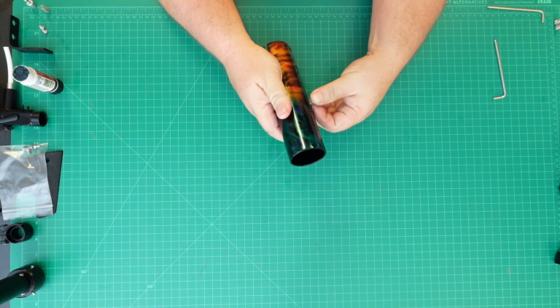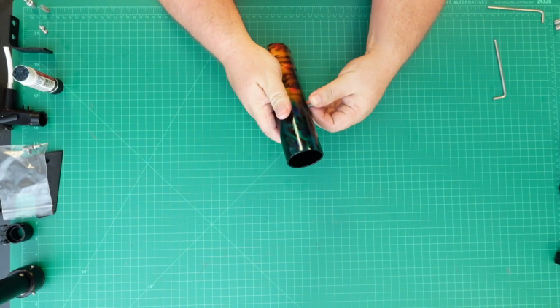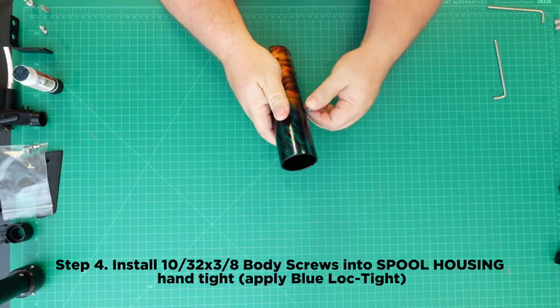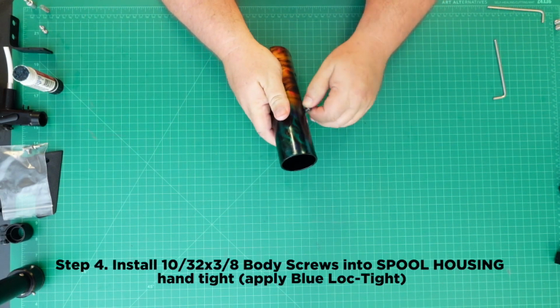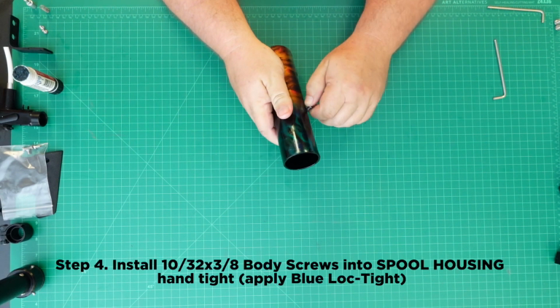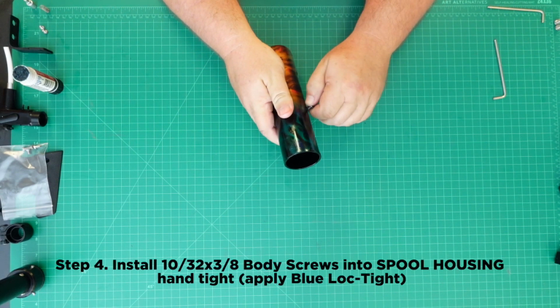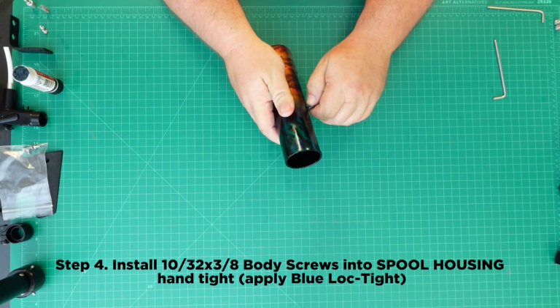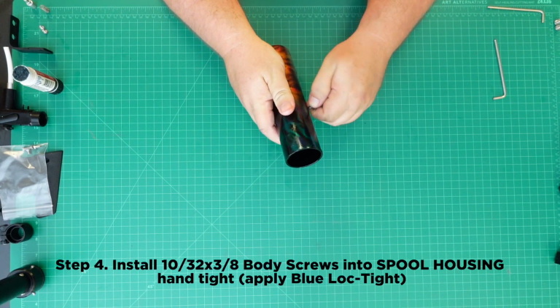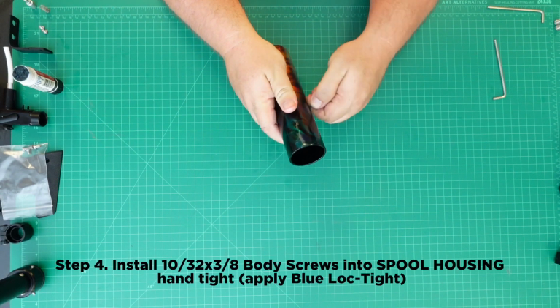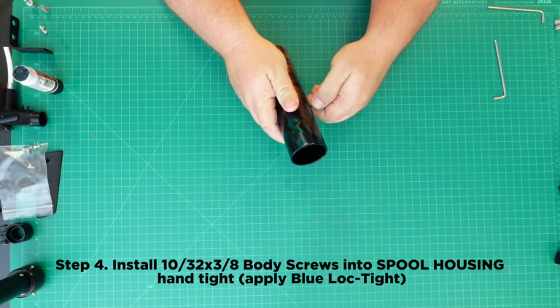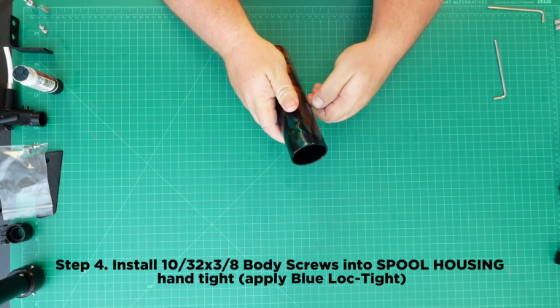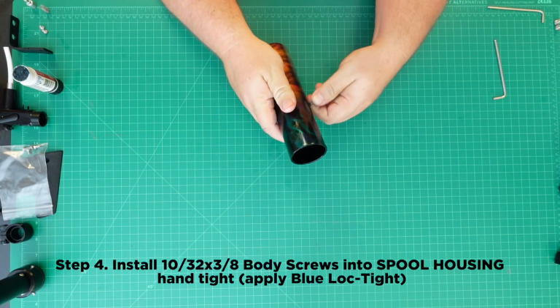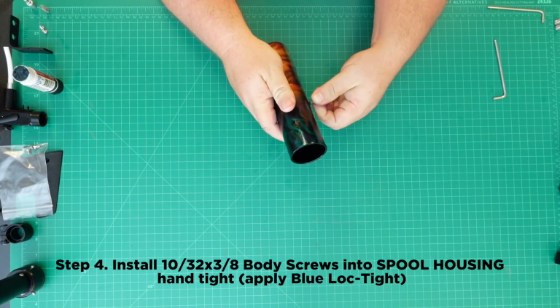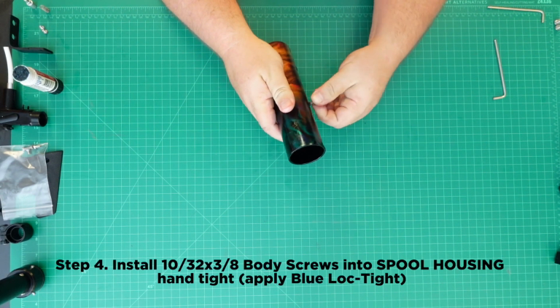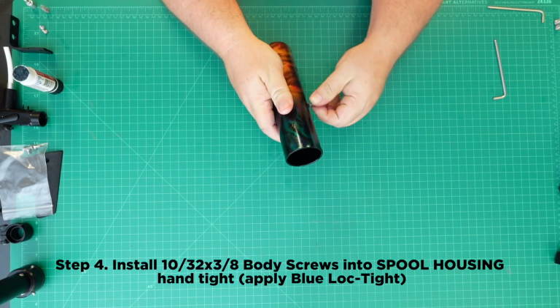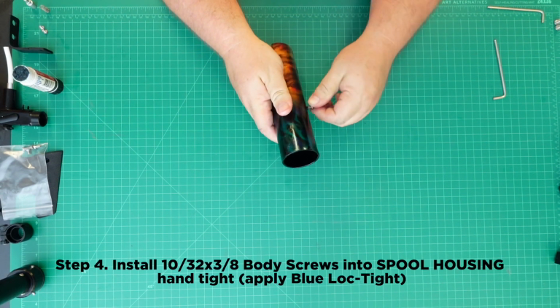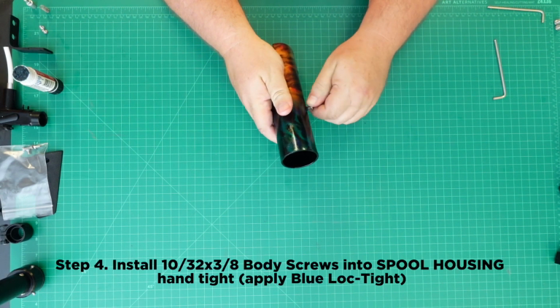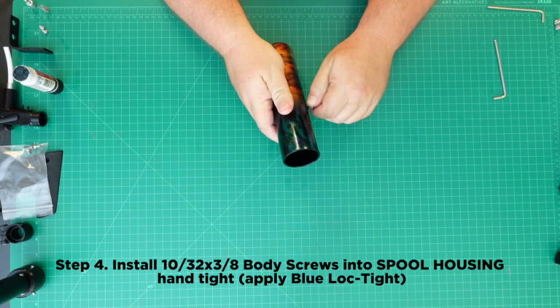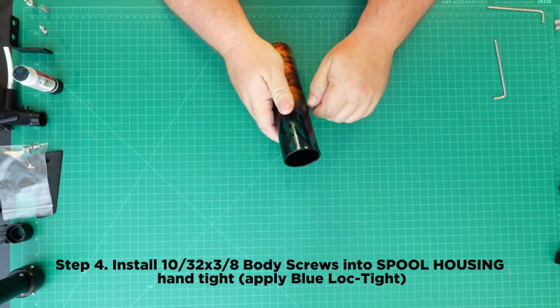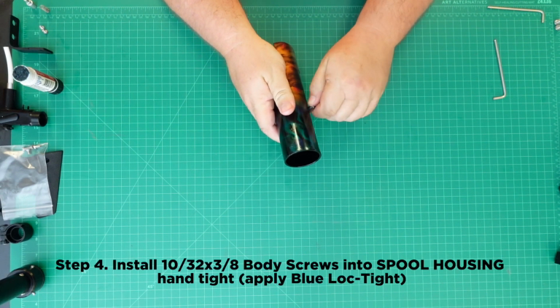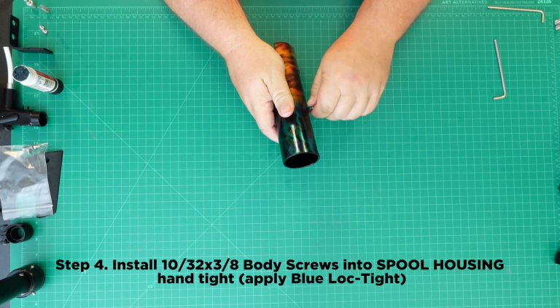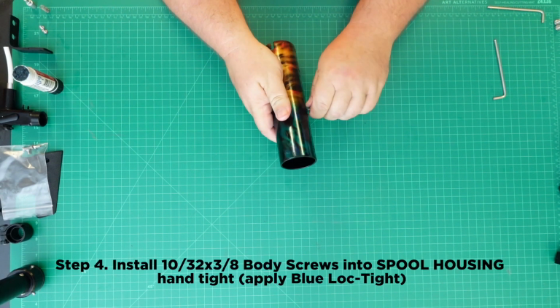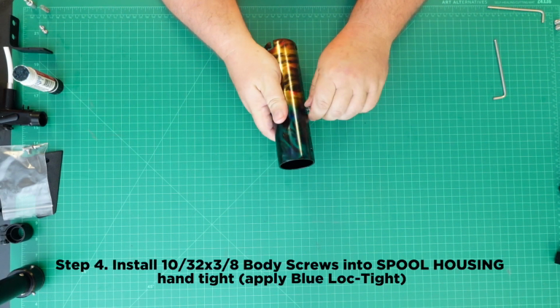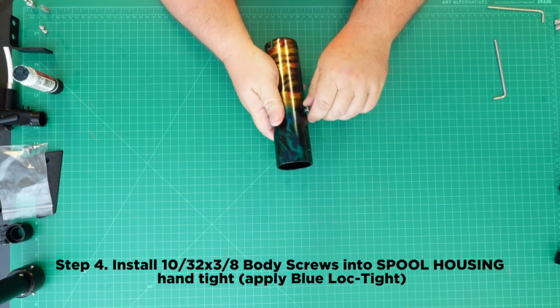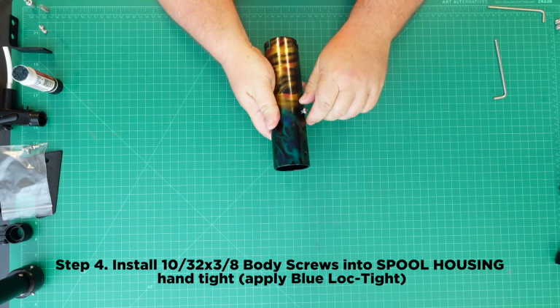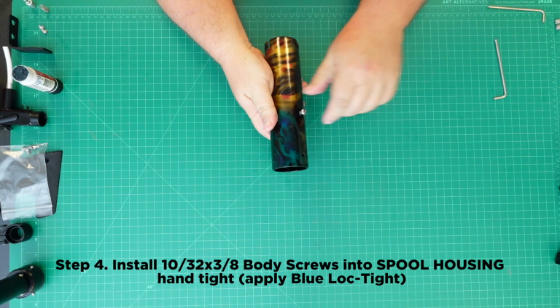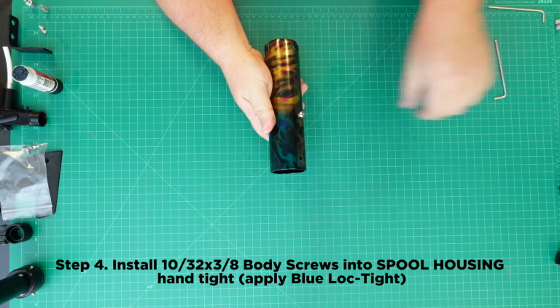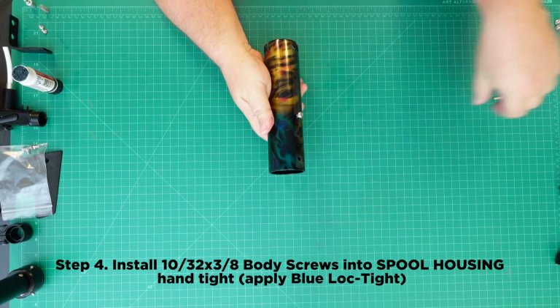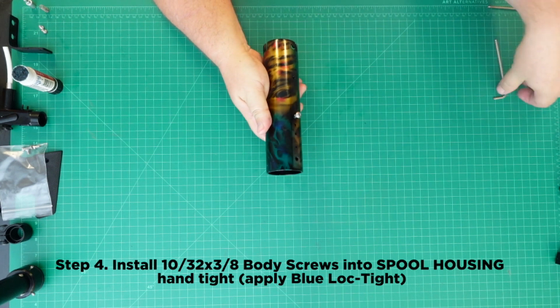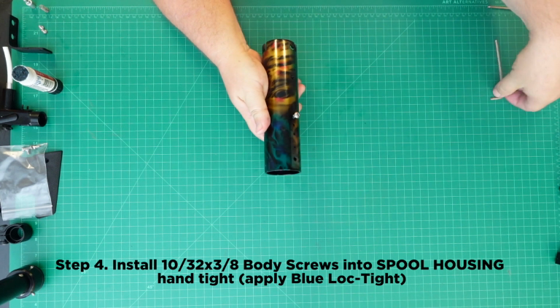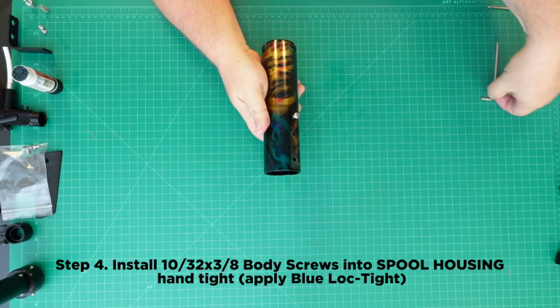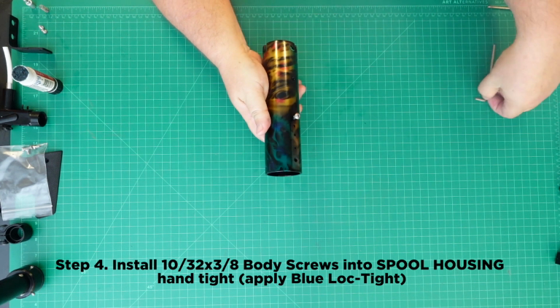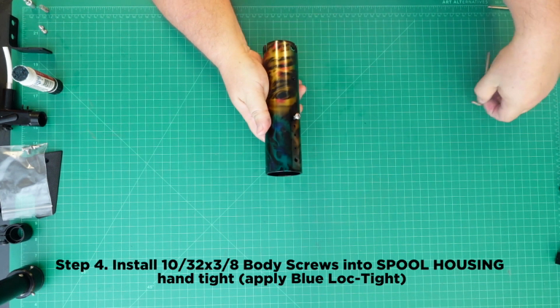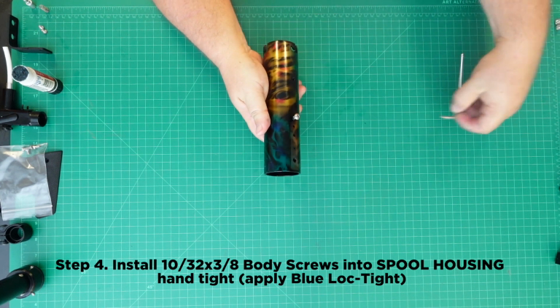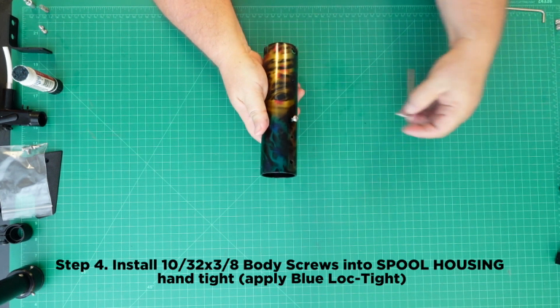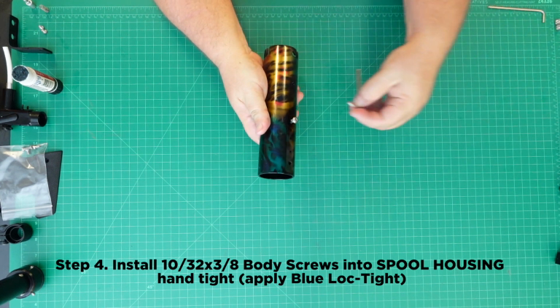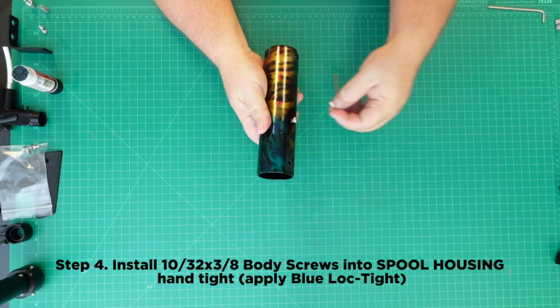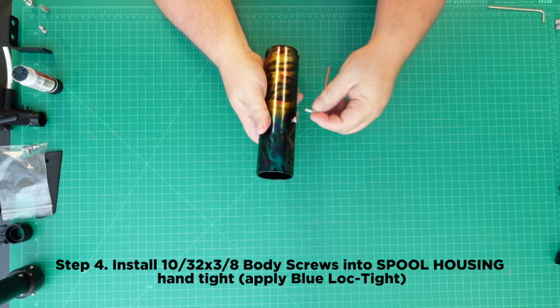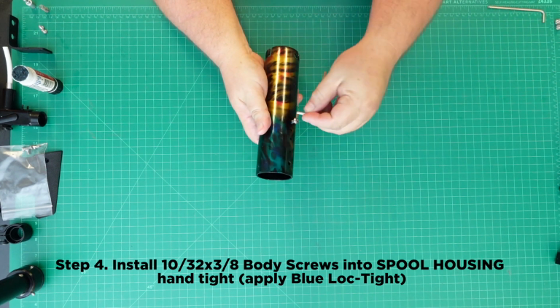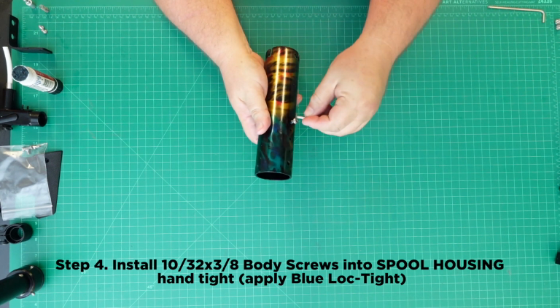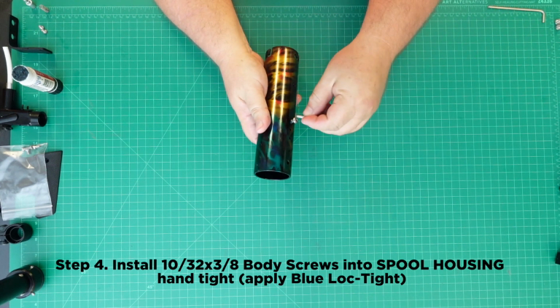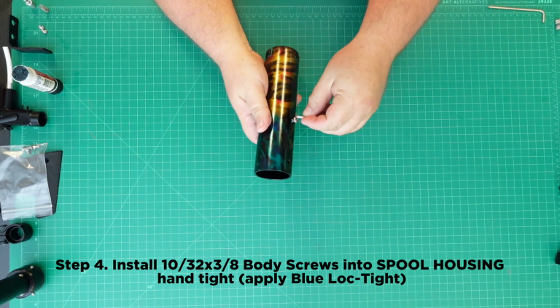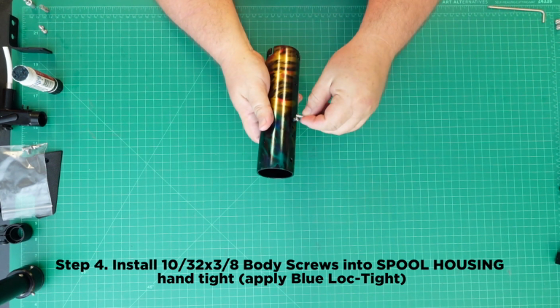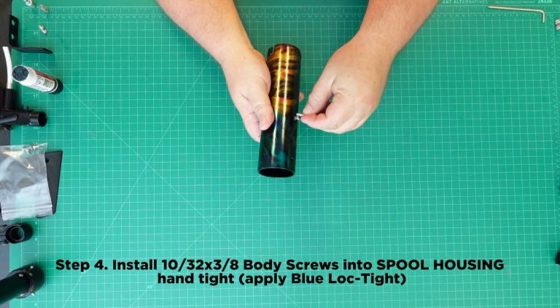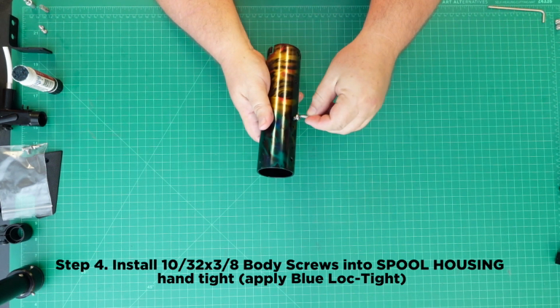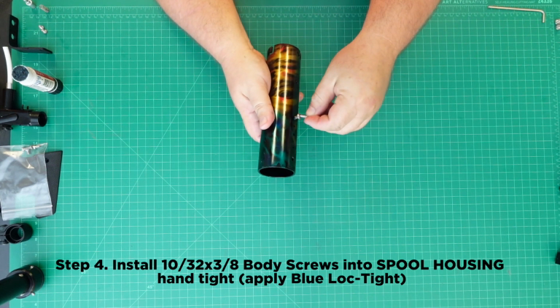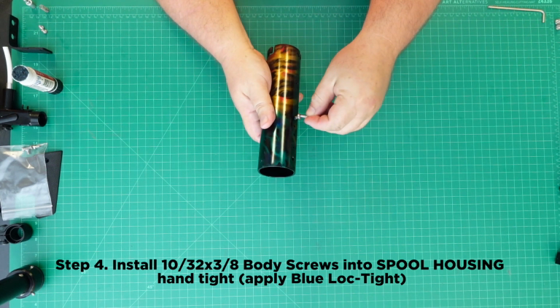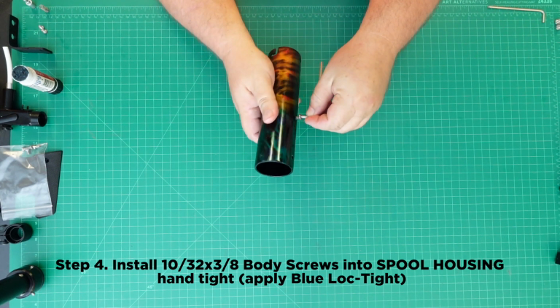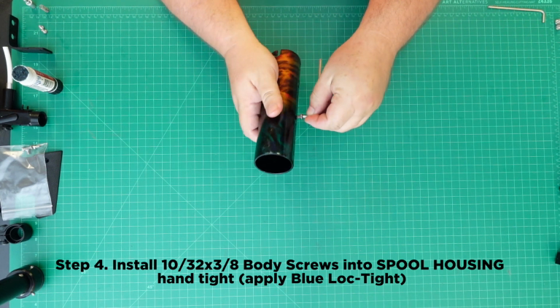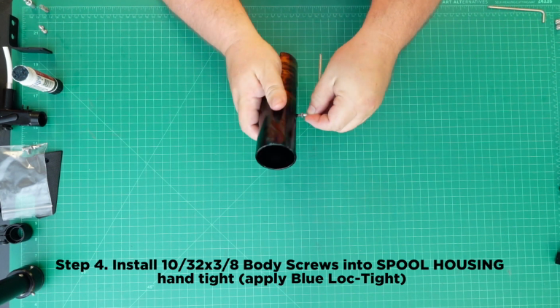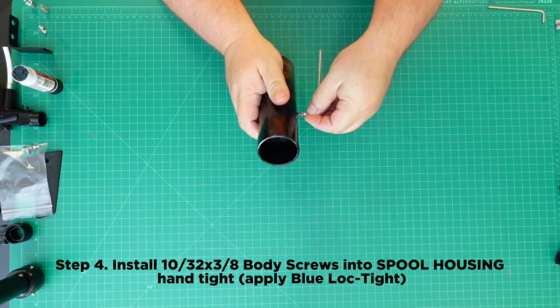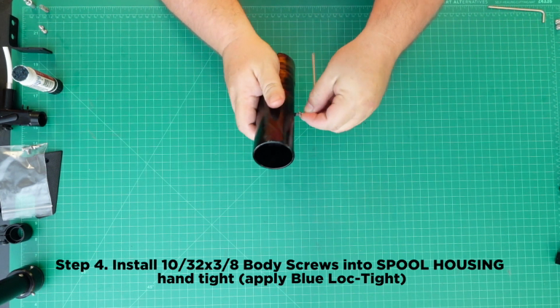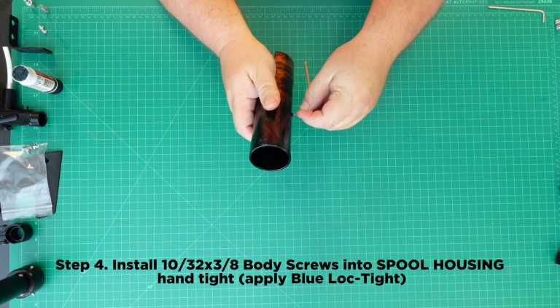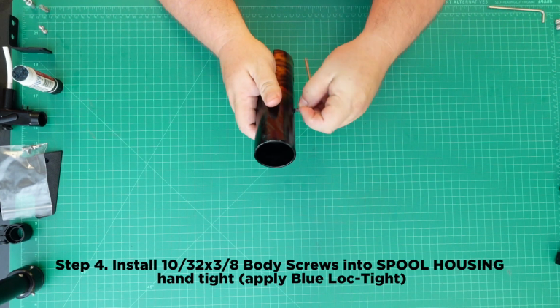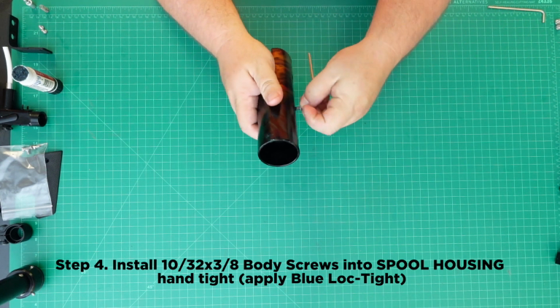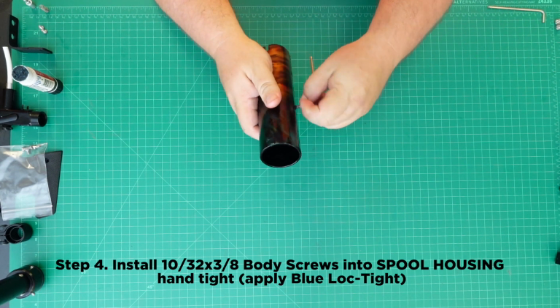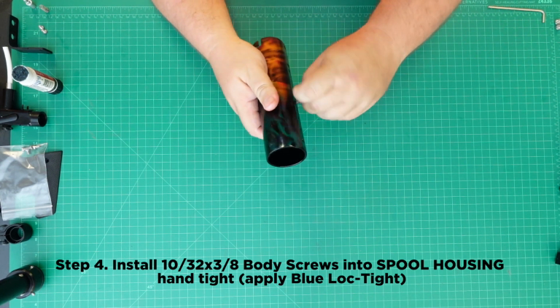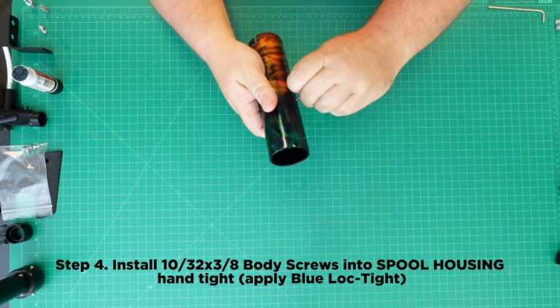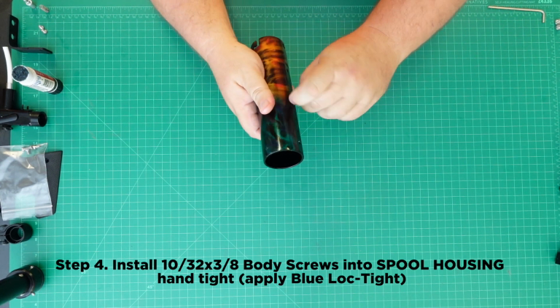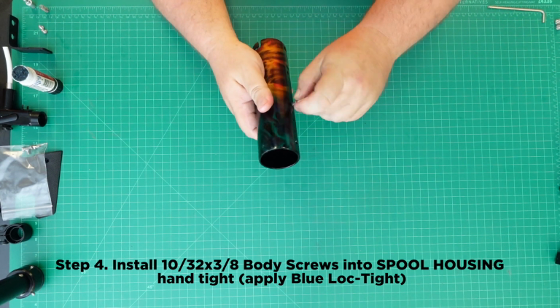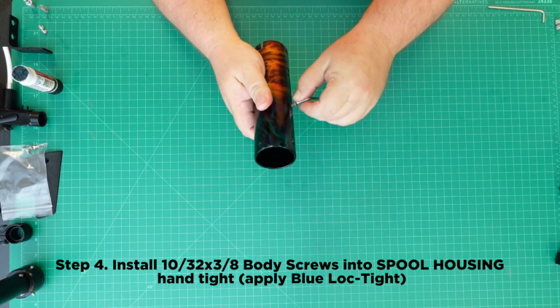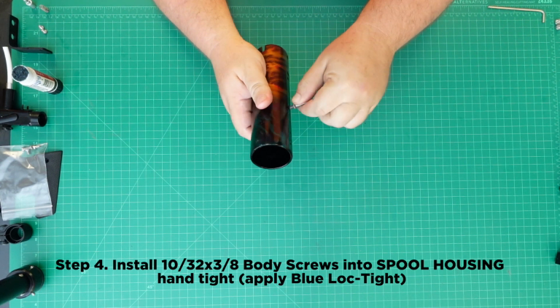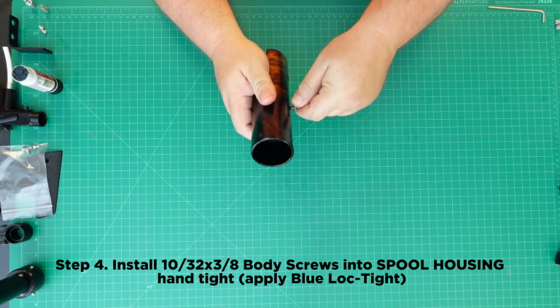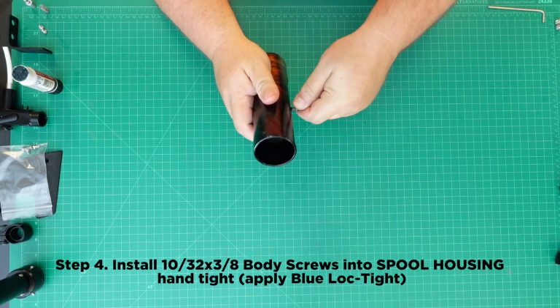Step 4: Install the 10-32 x 3/8 body screws into the spool housing and hand tighten. Be sure to apply Blue Loctite.